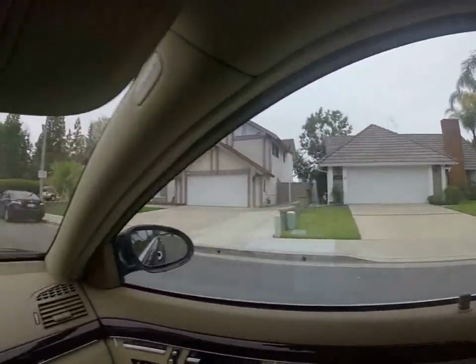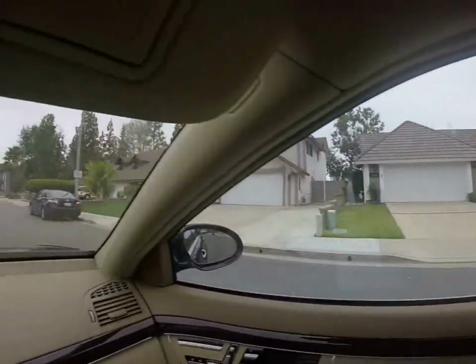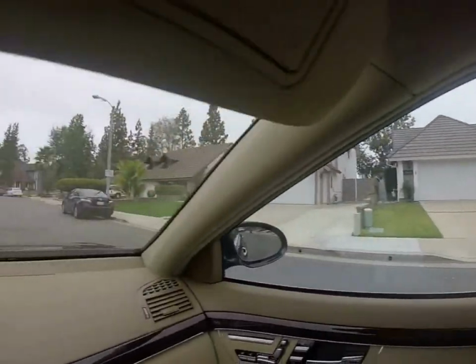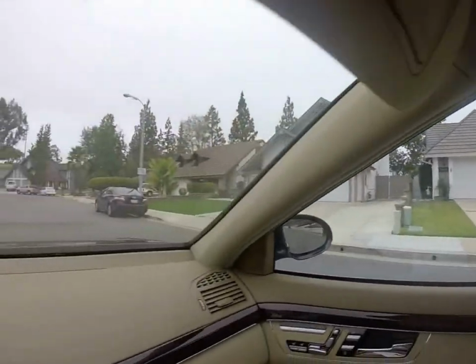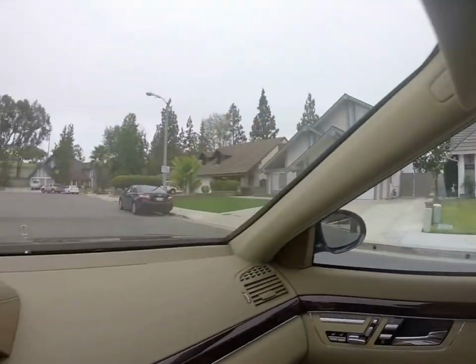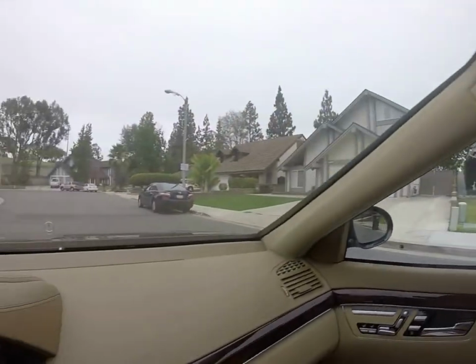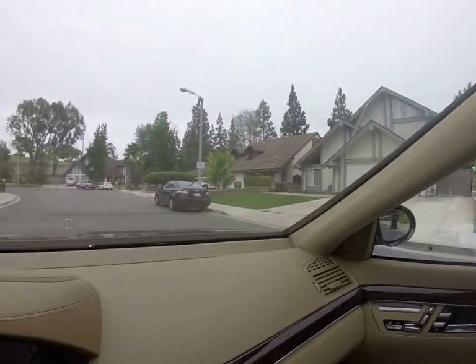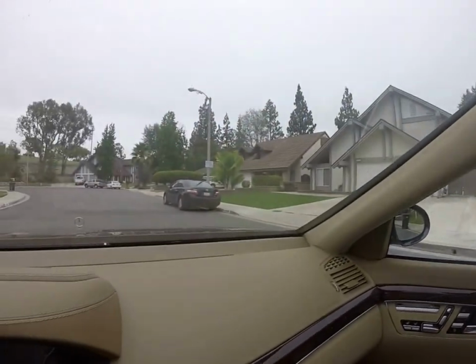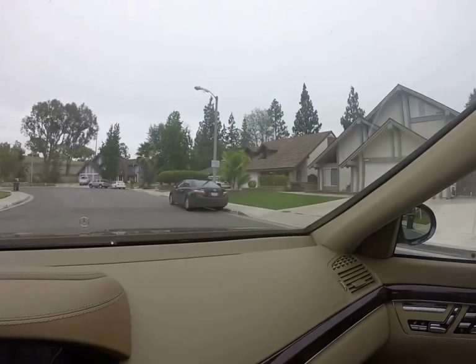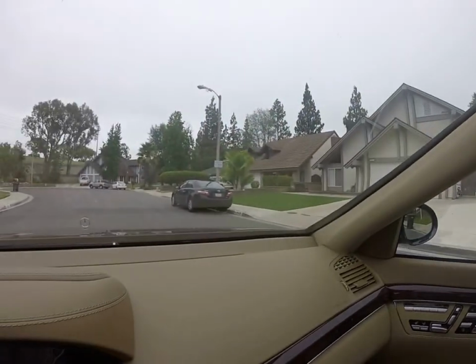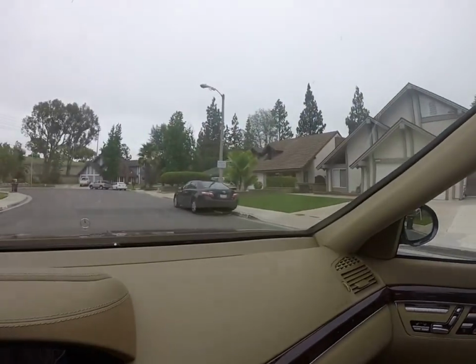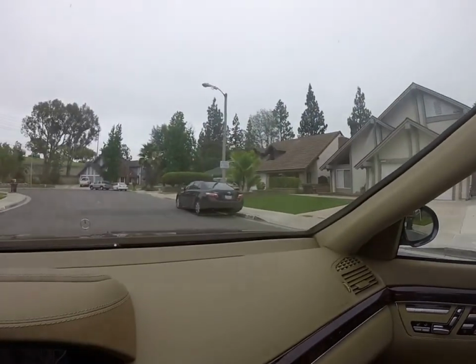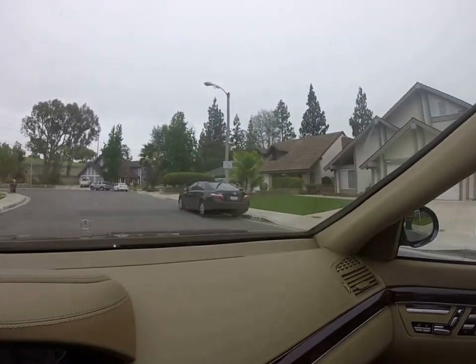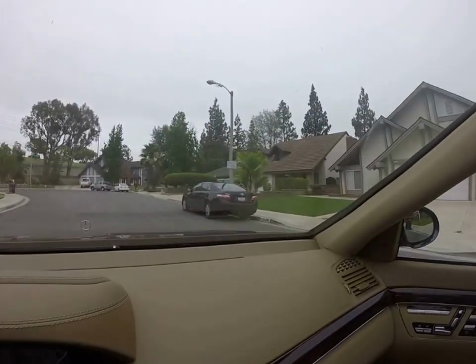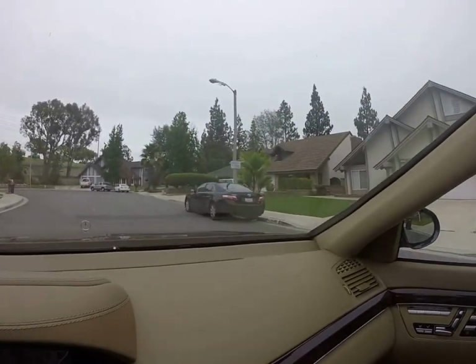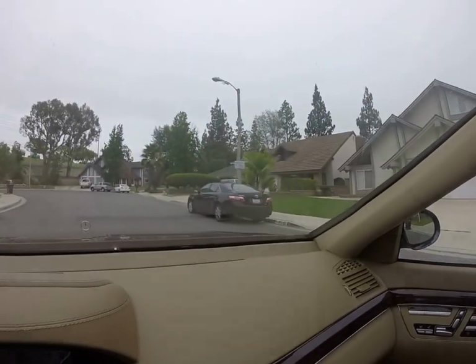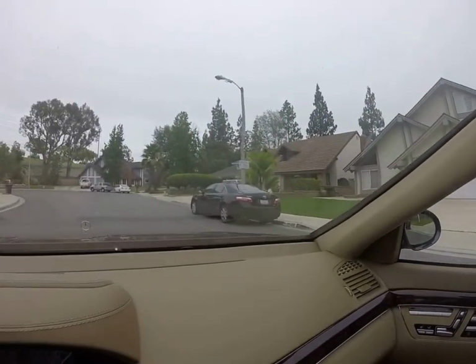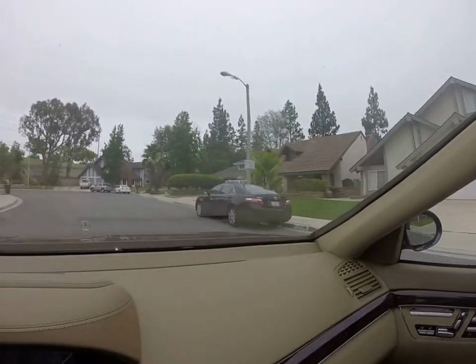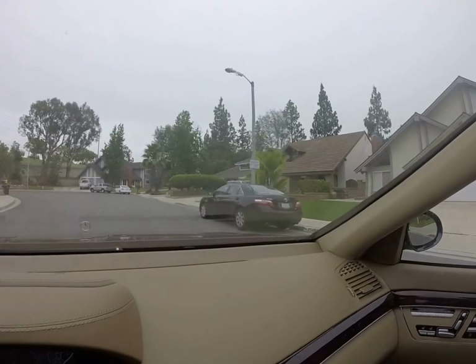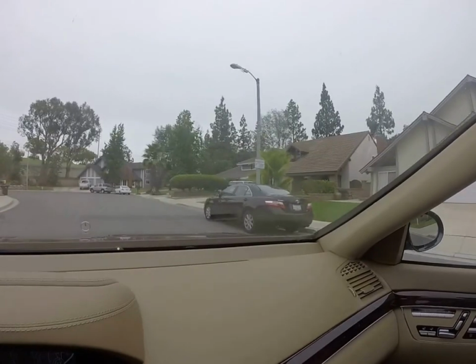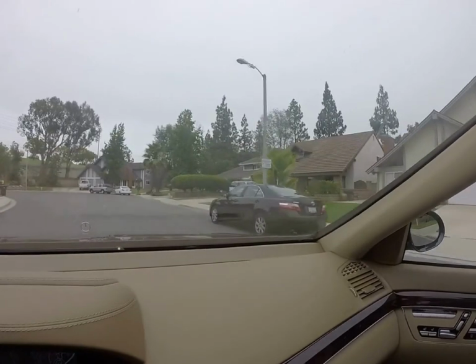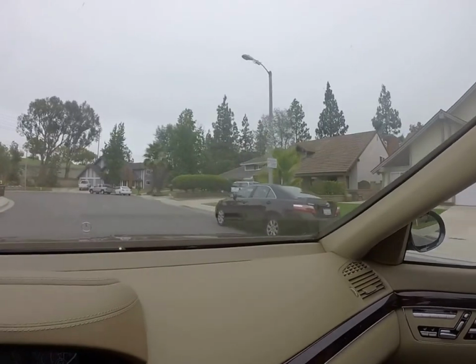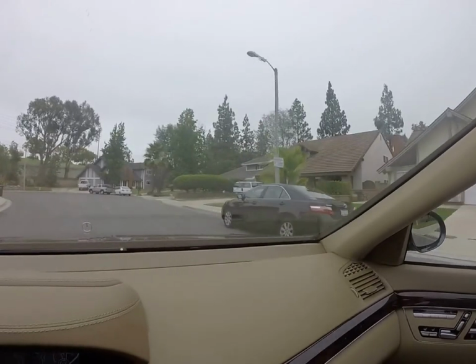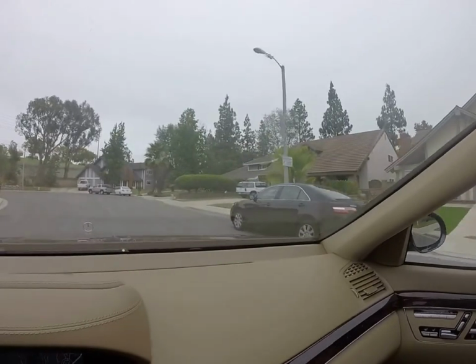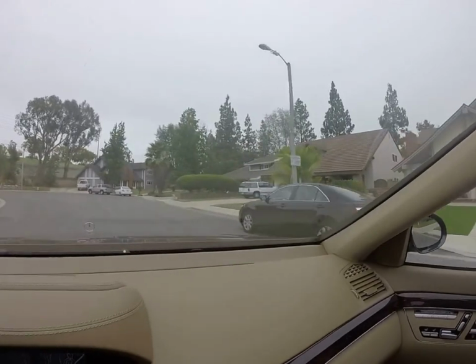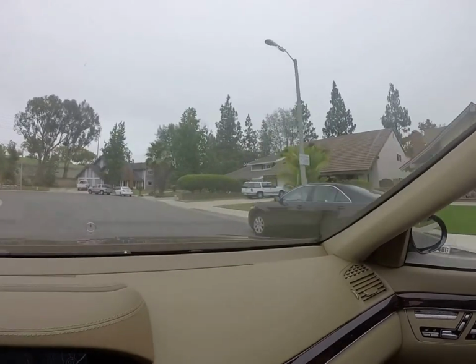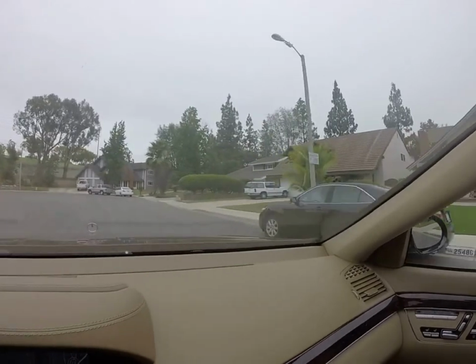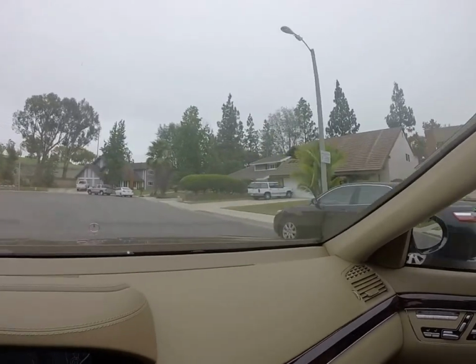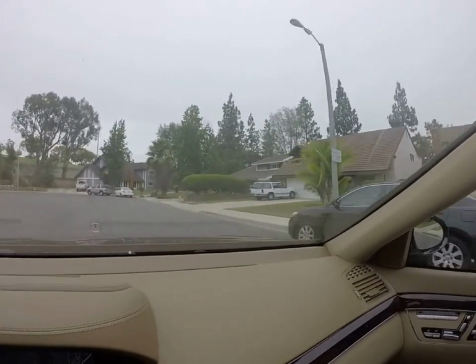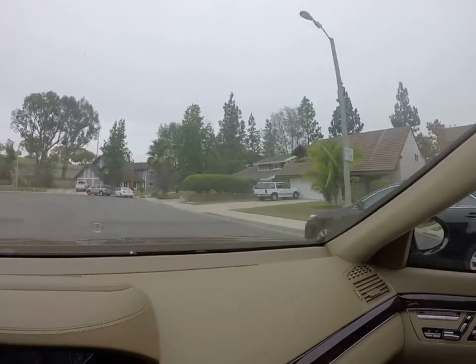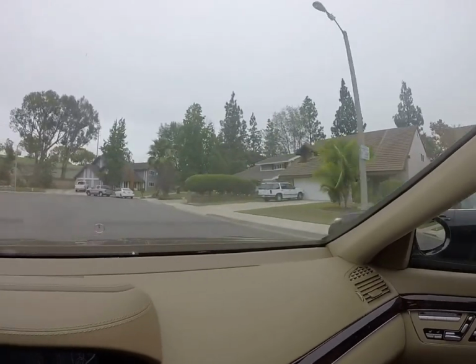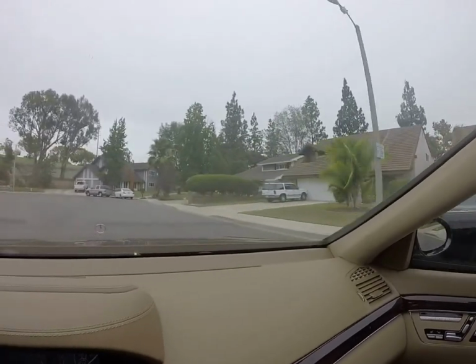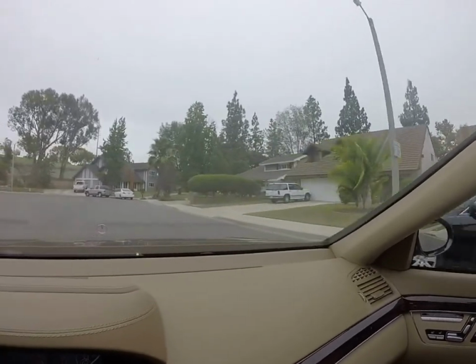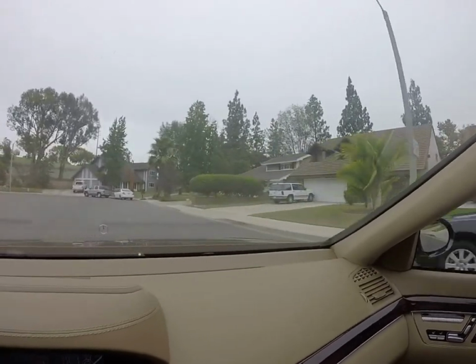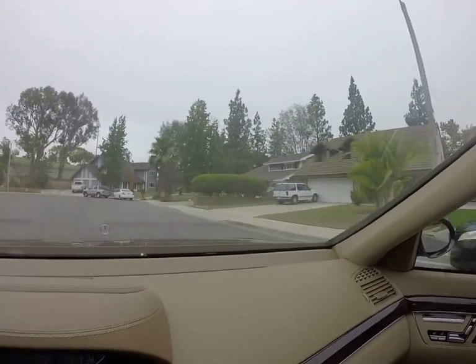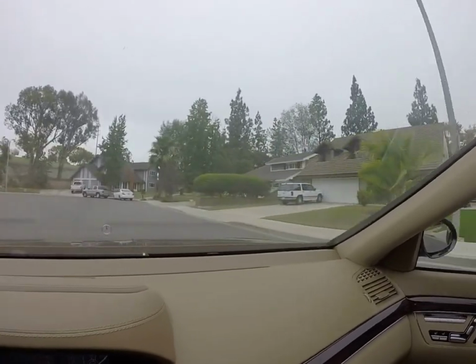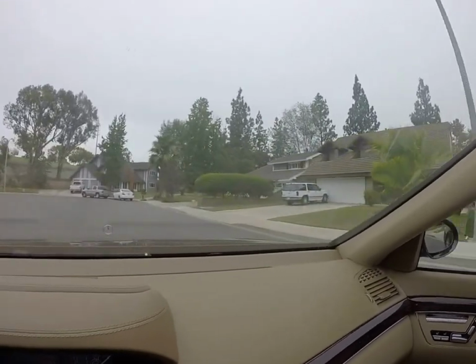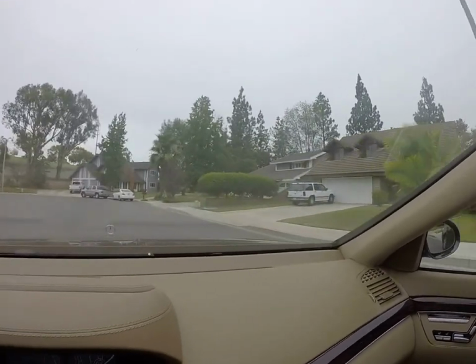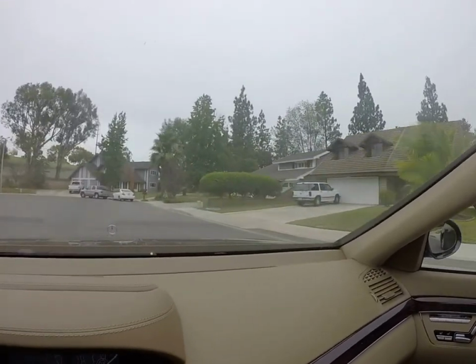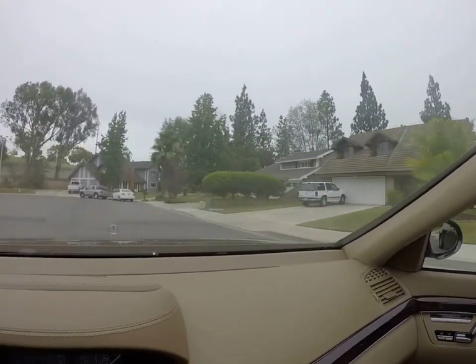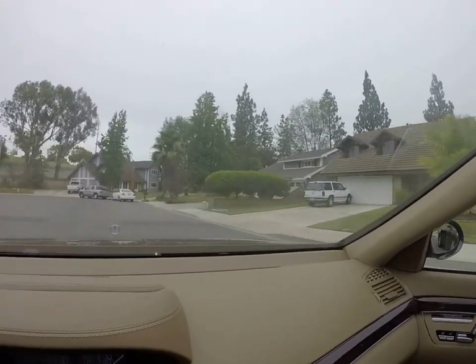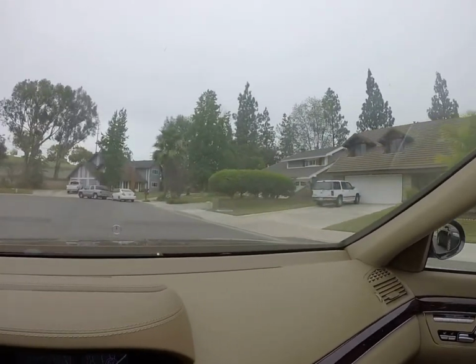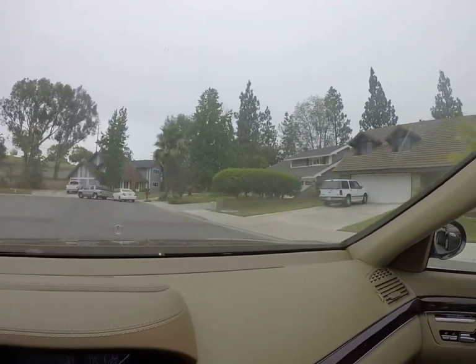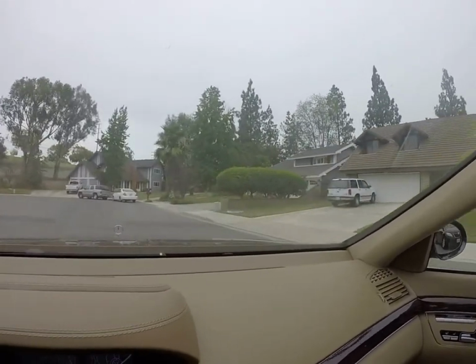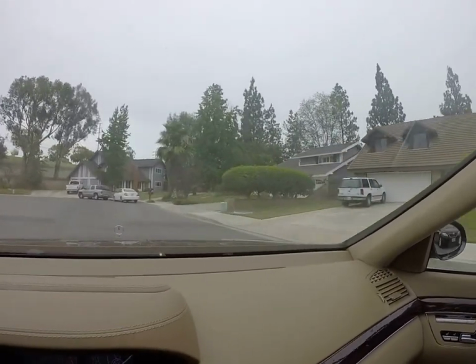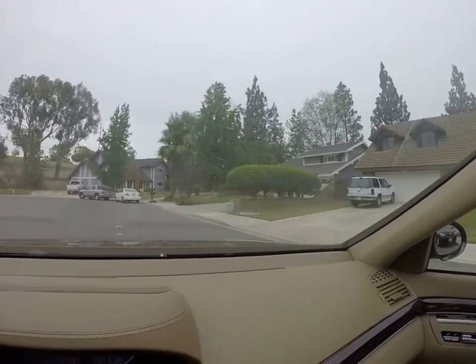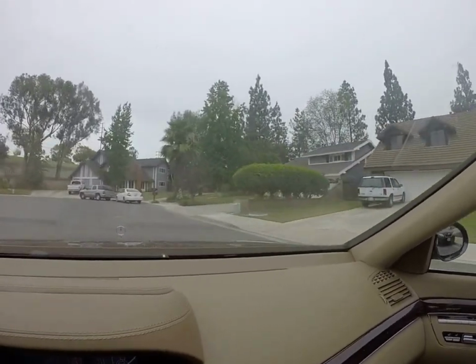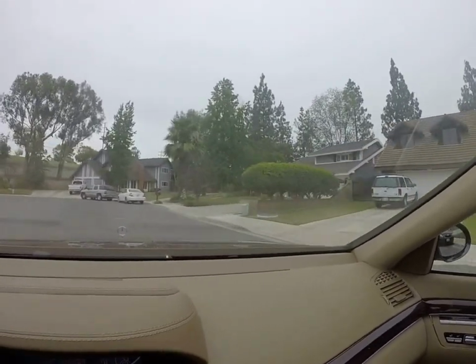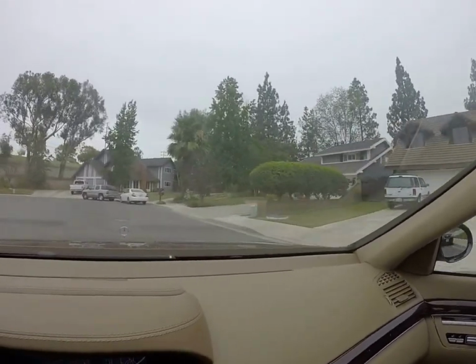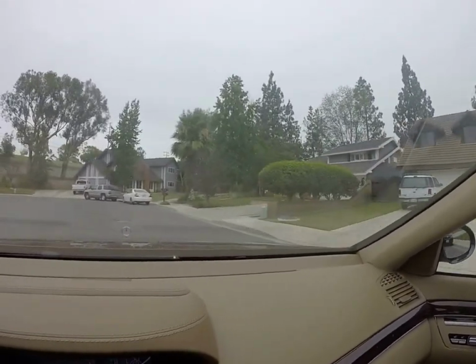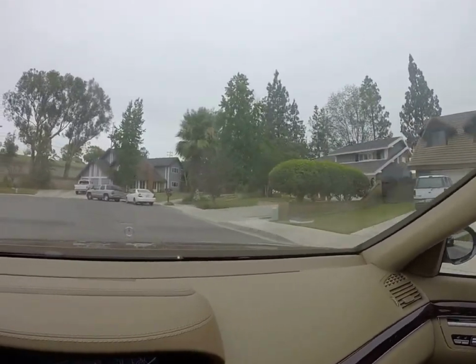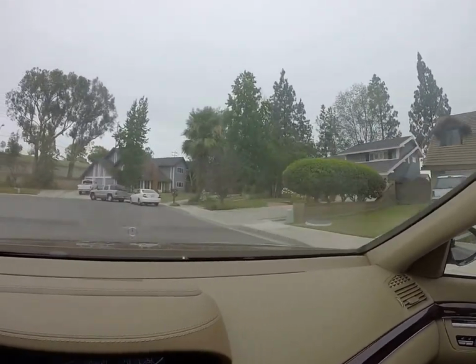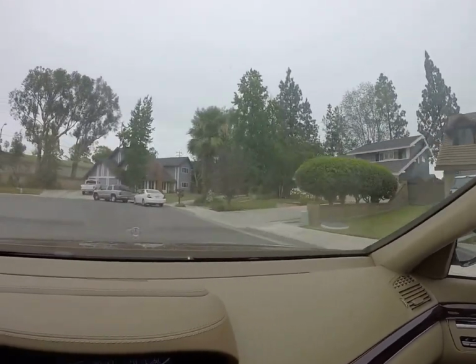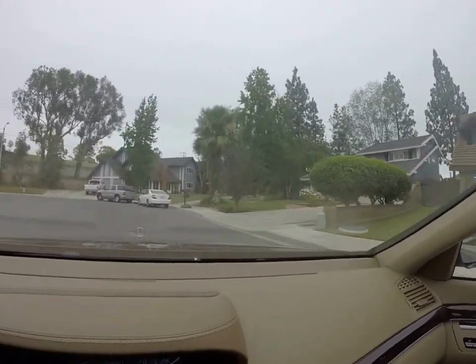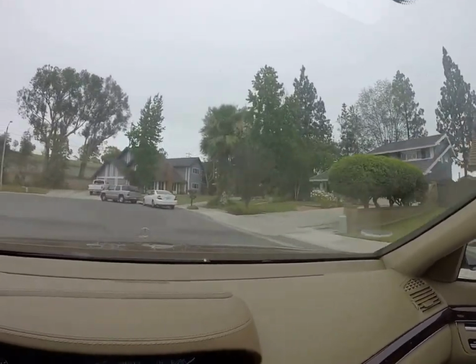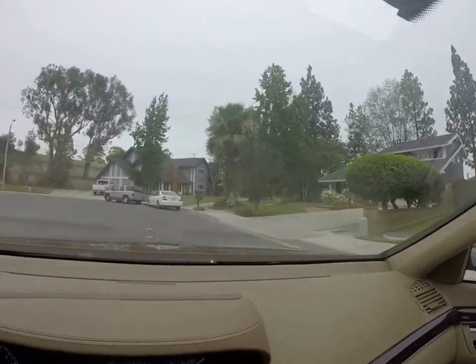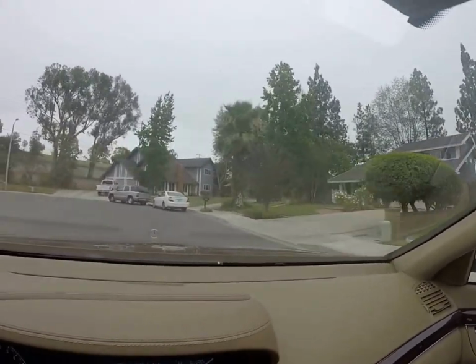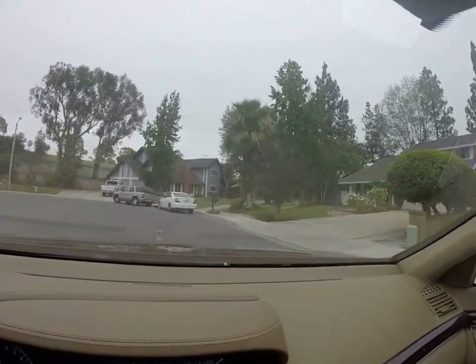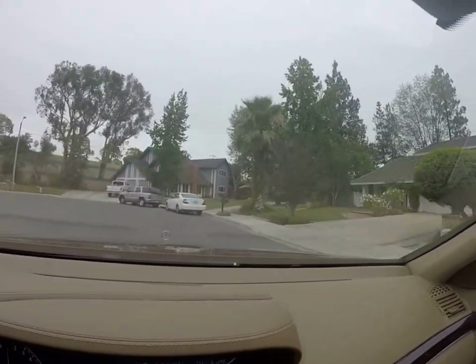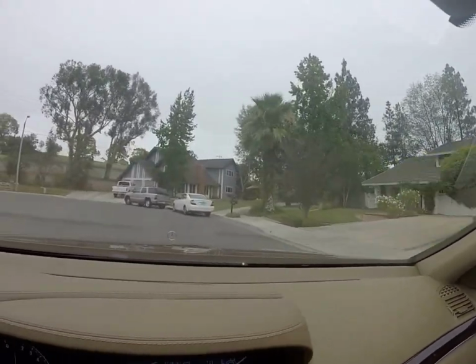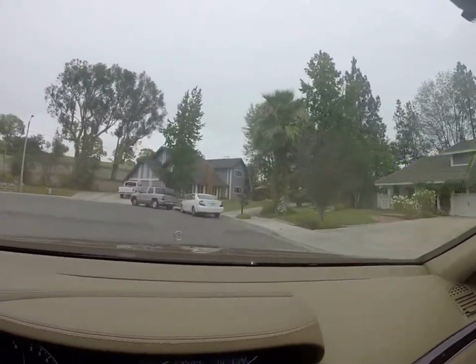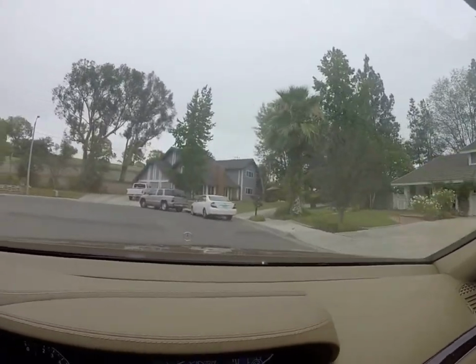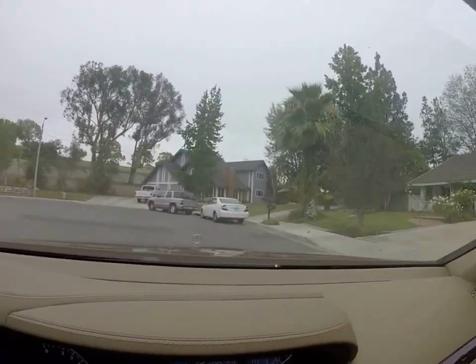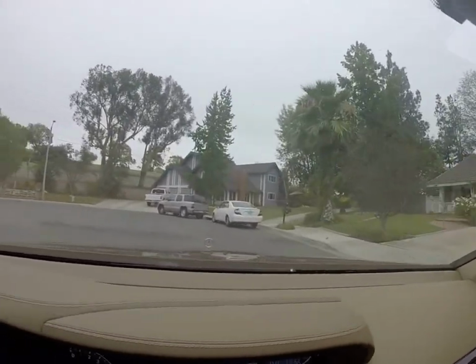This is a really nice neighborhood. It's a pretty small house for the neighborhood — most of them are larger.